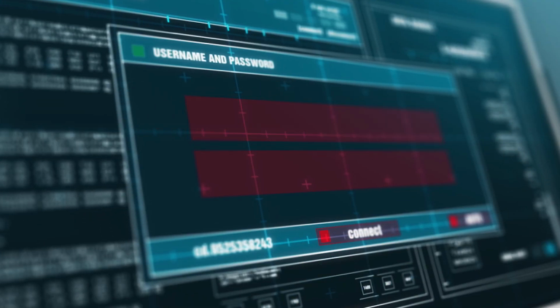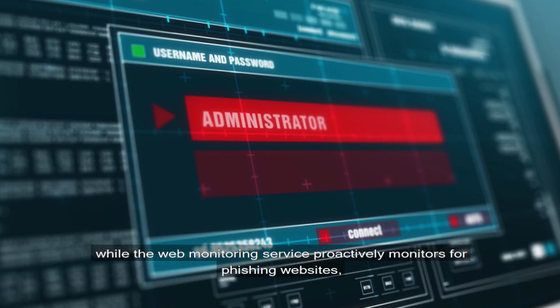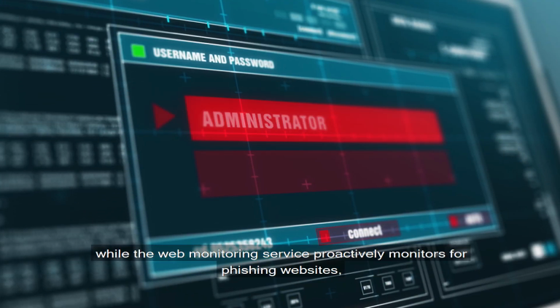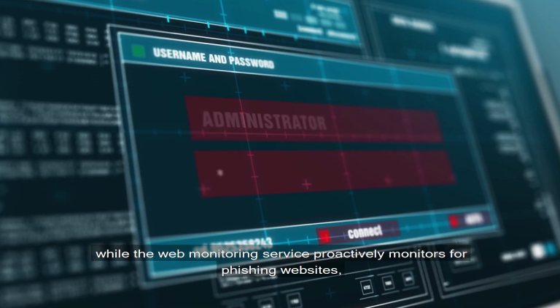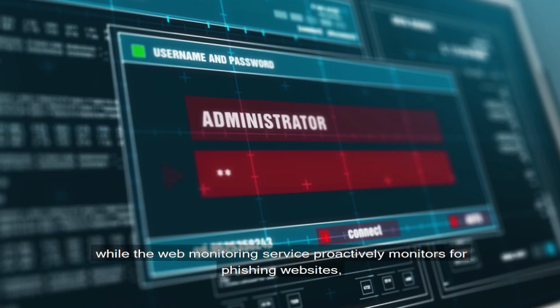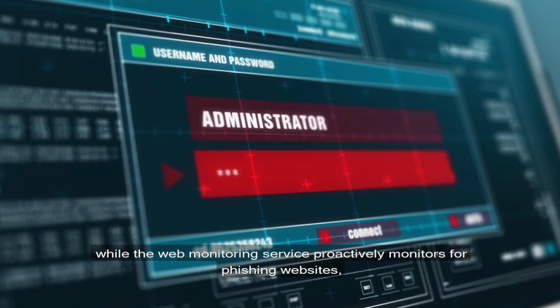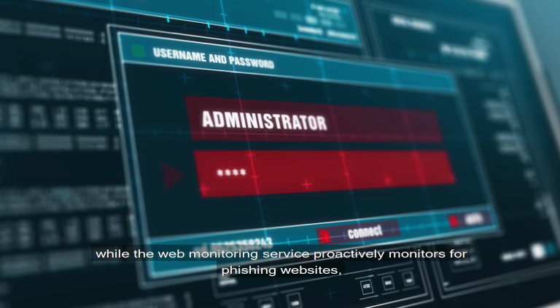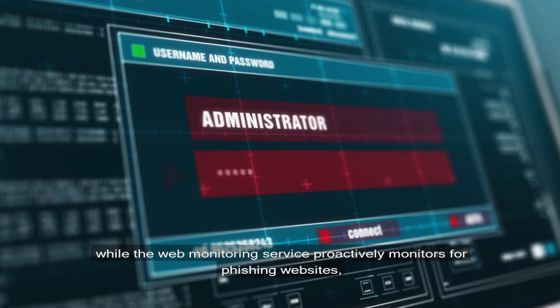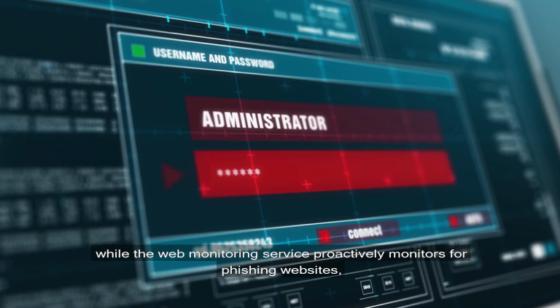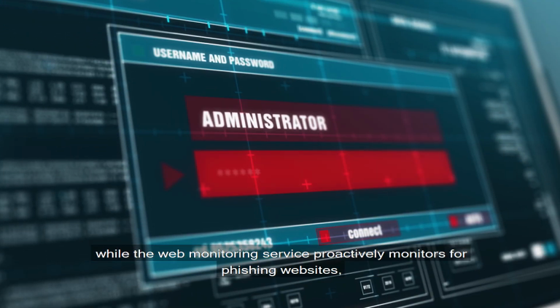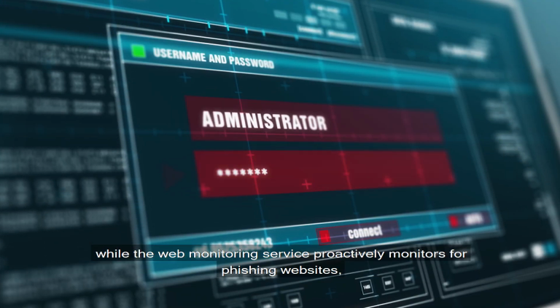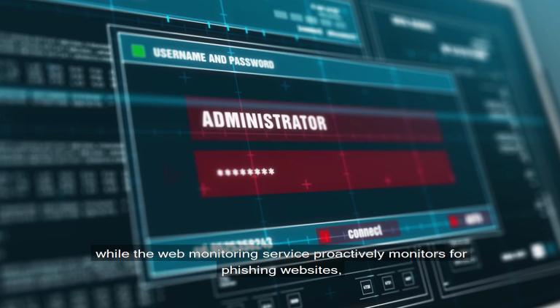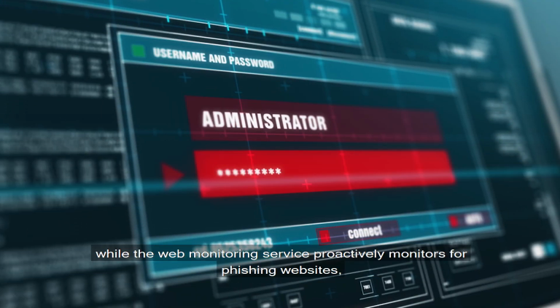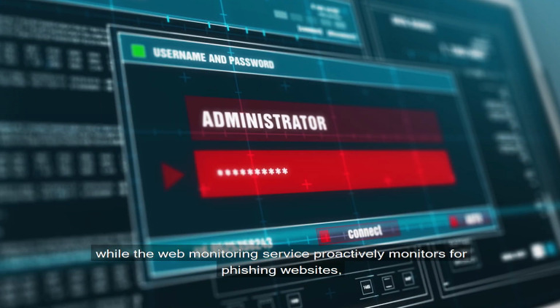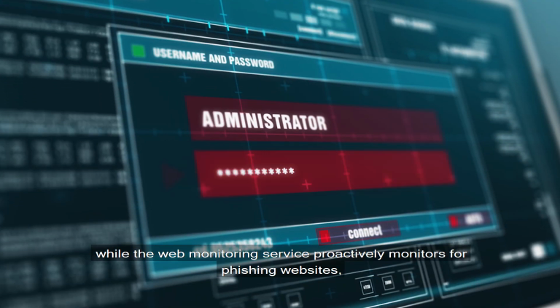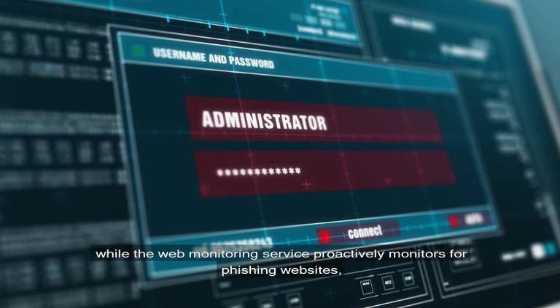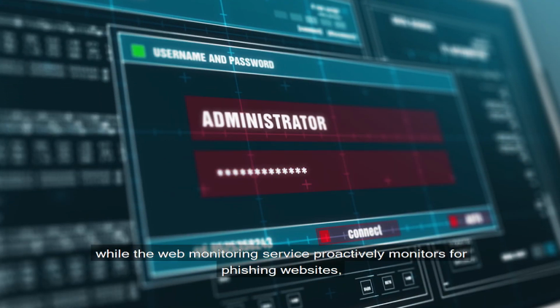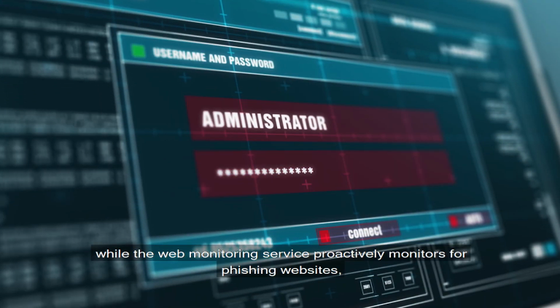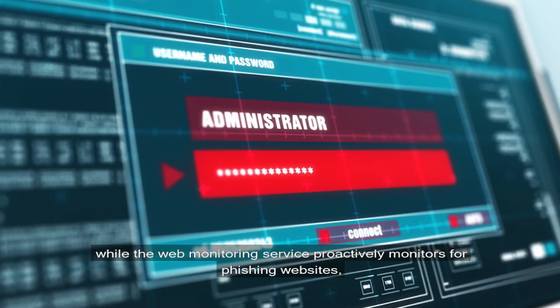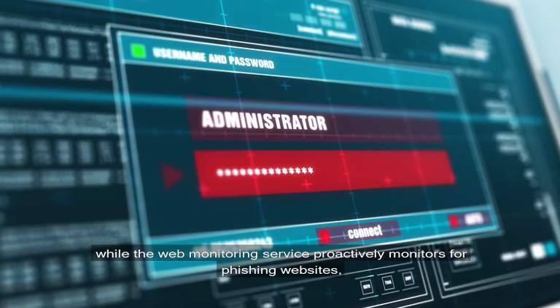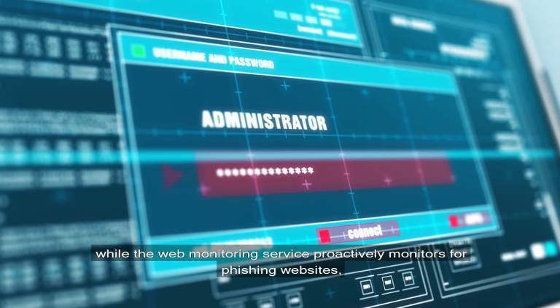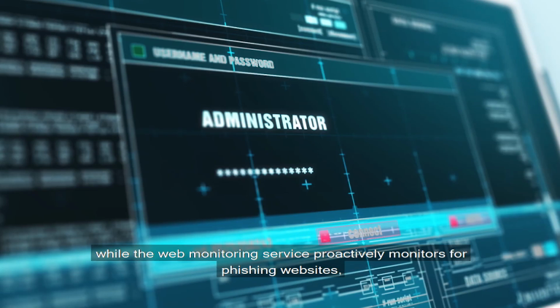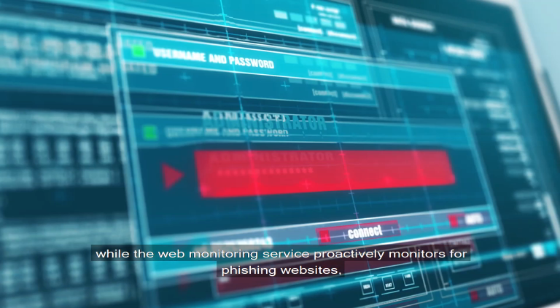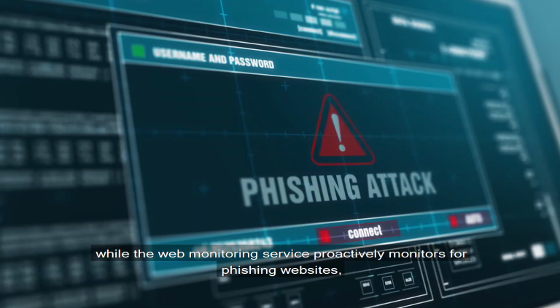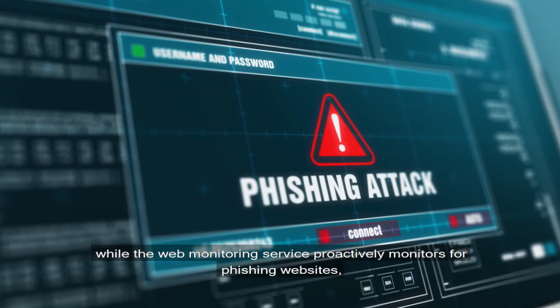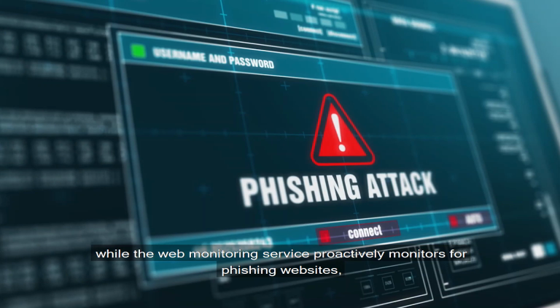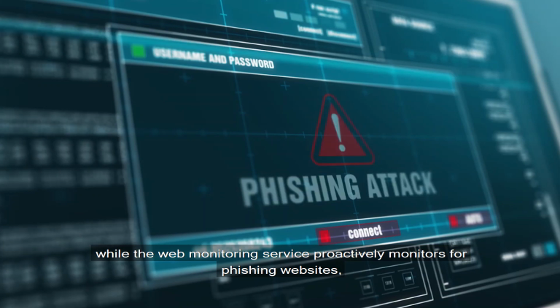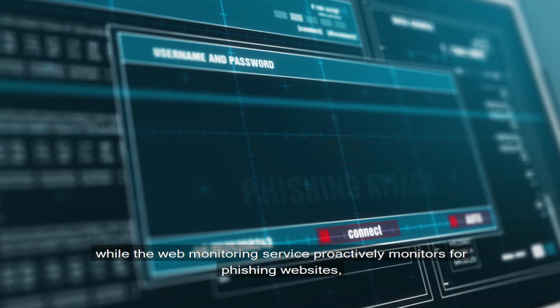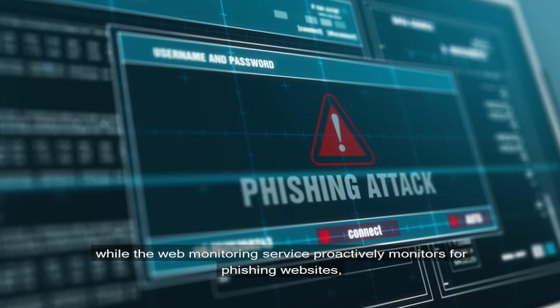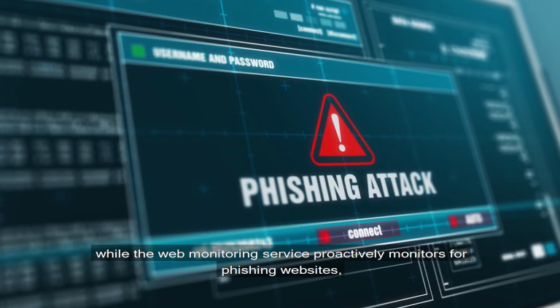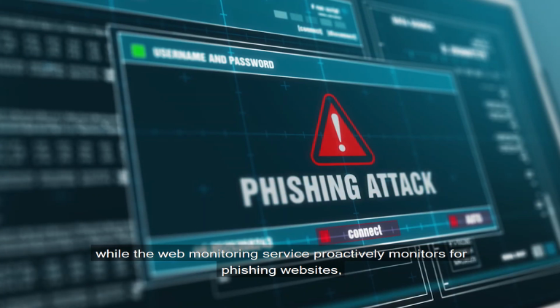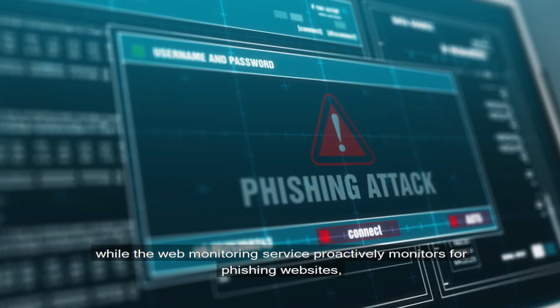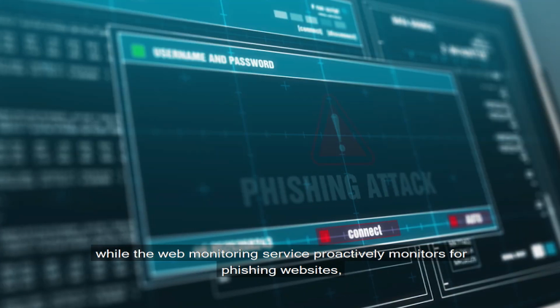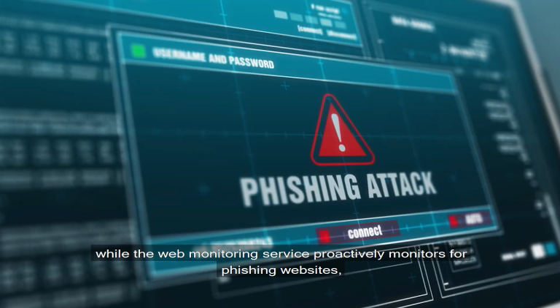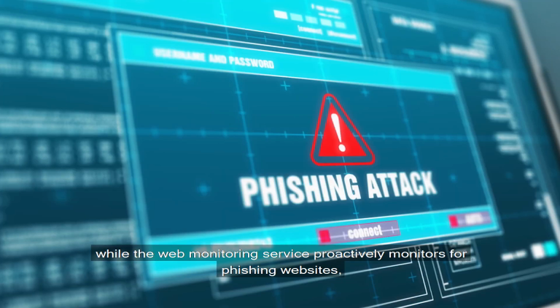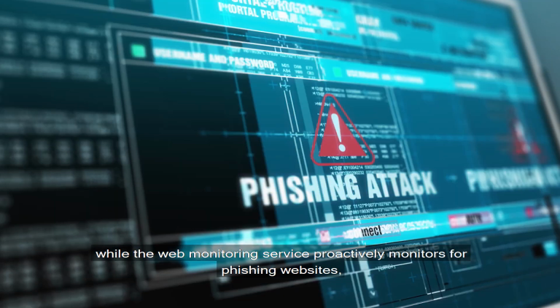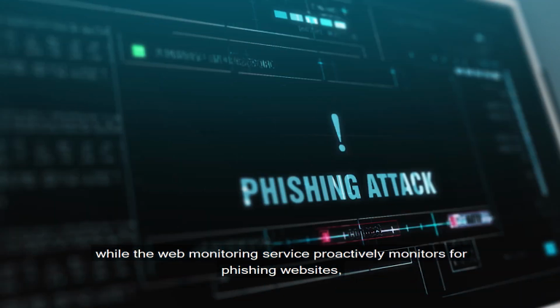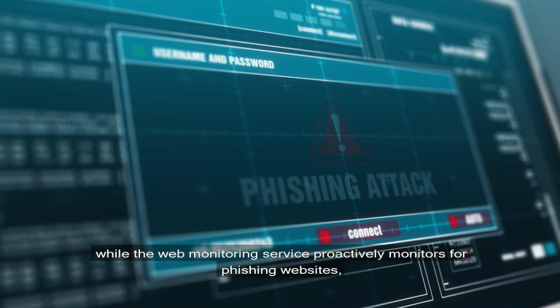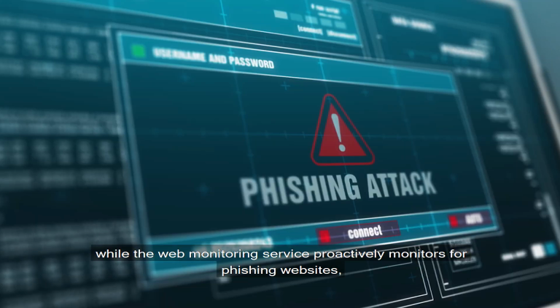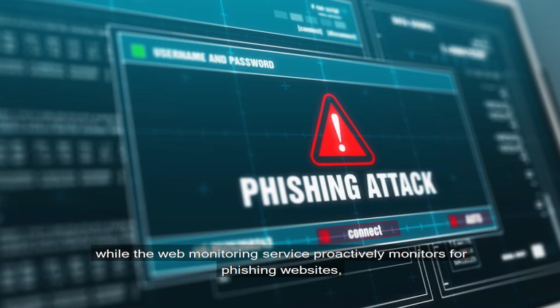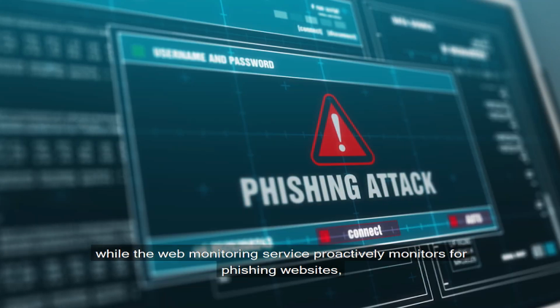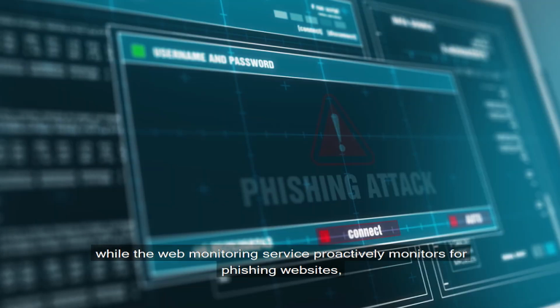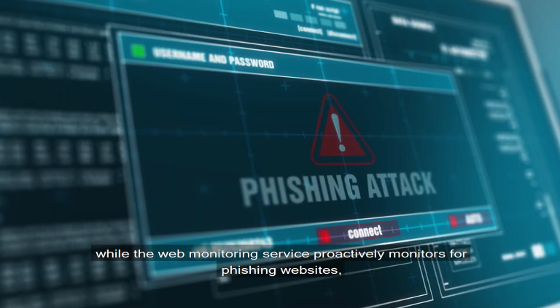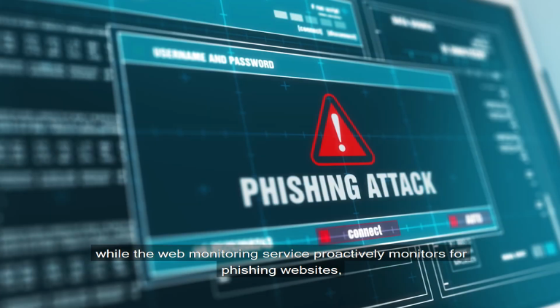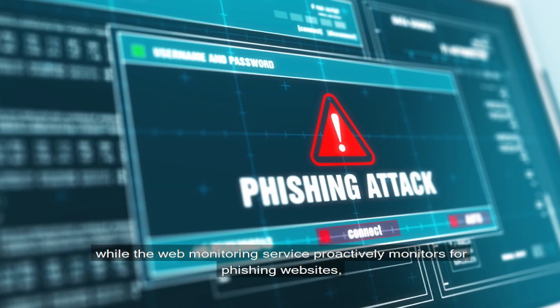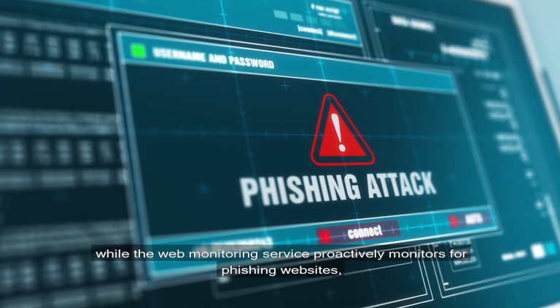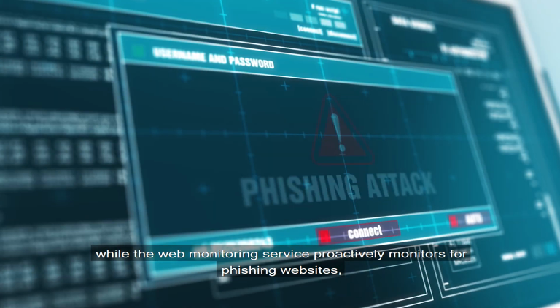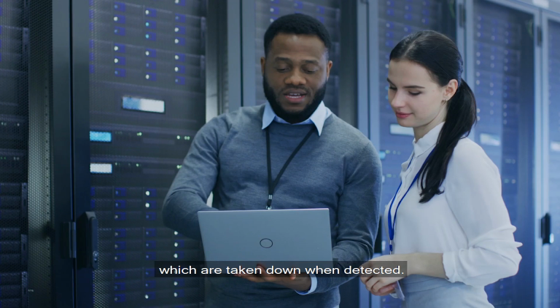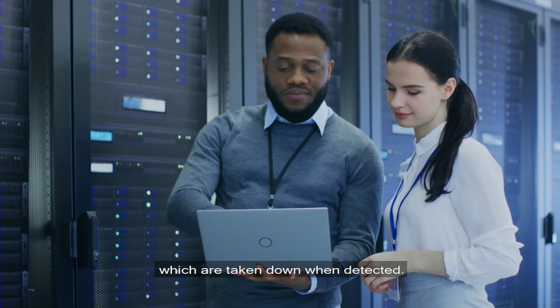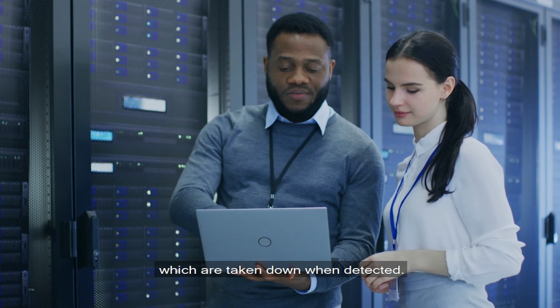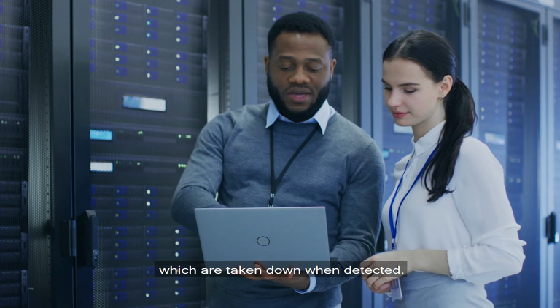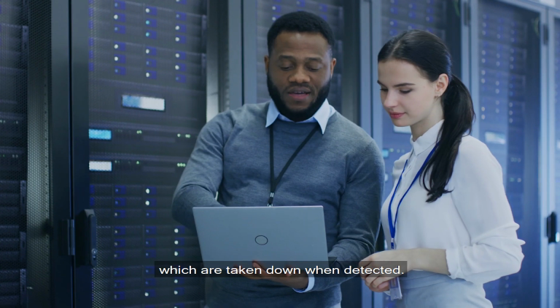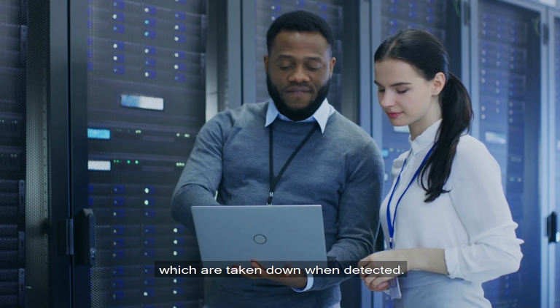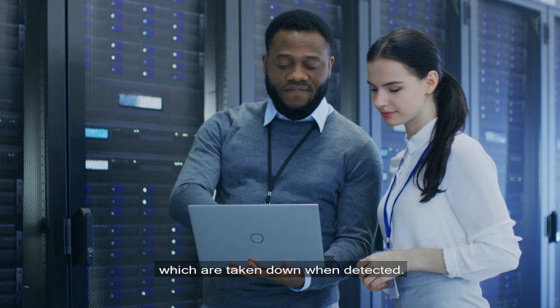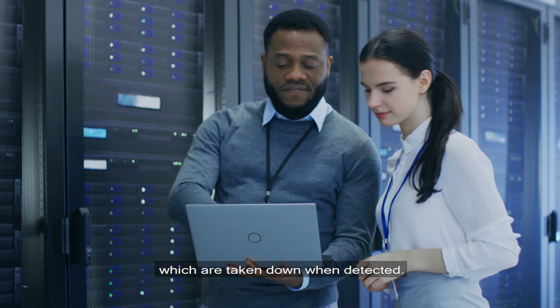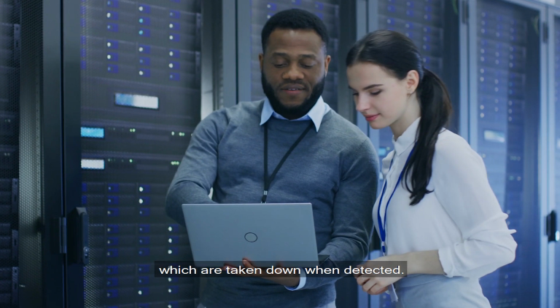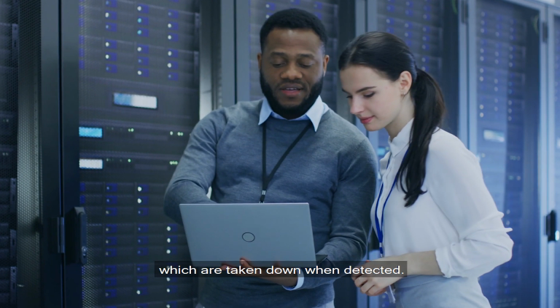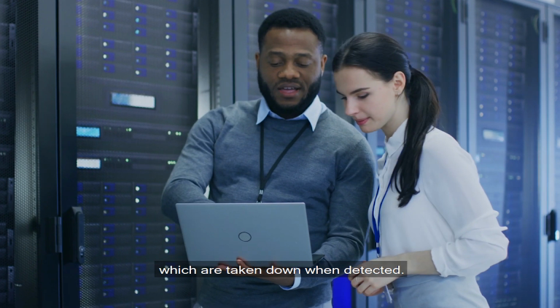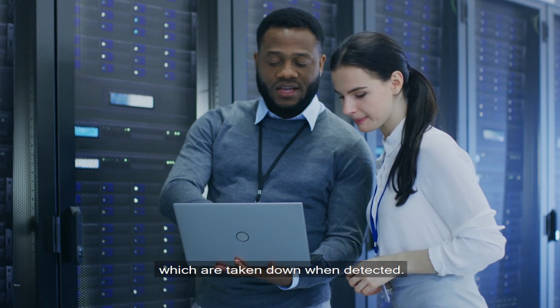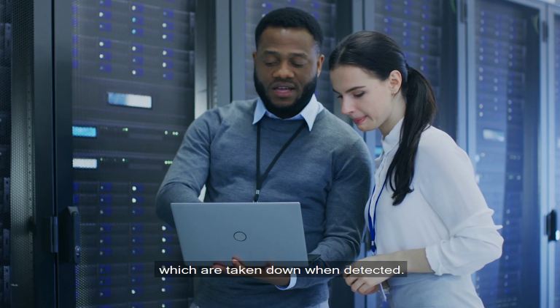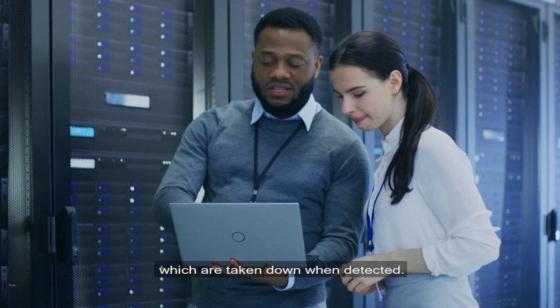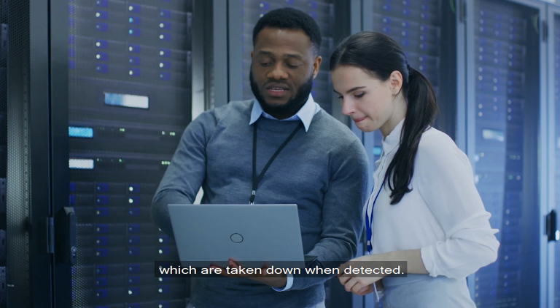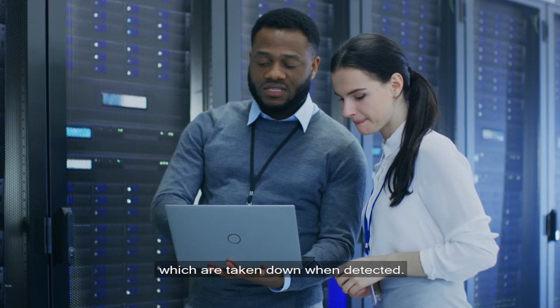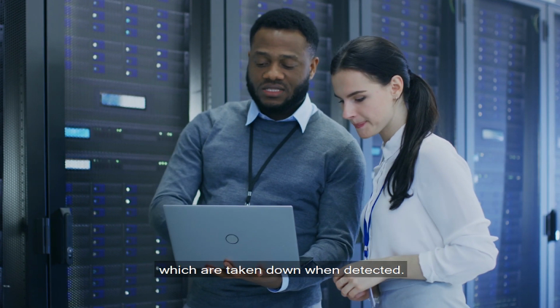The website monitoring service proactively monitors for phishing websites, which are taken down when detected.